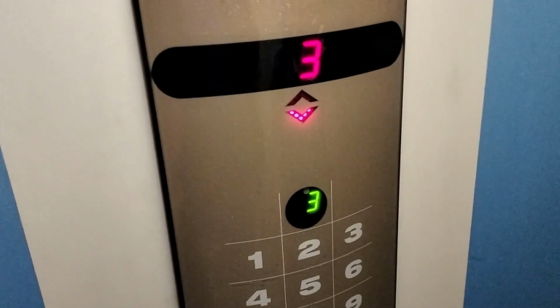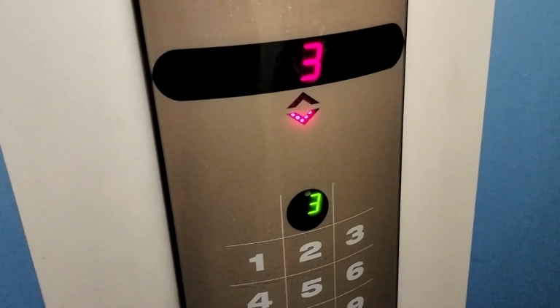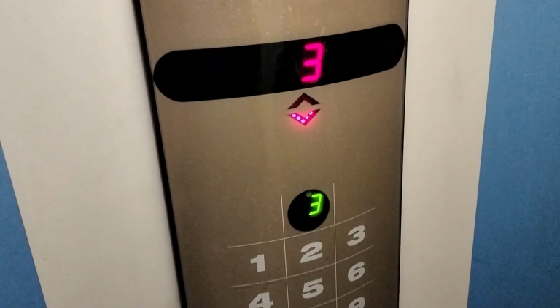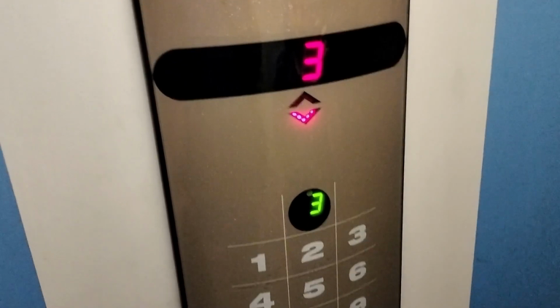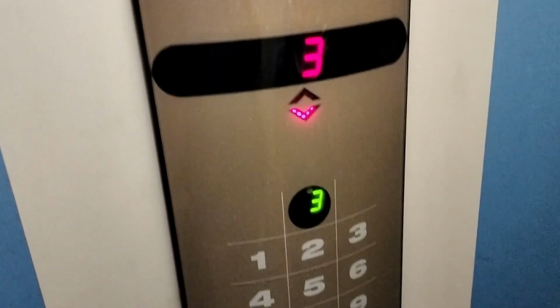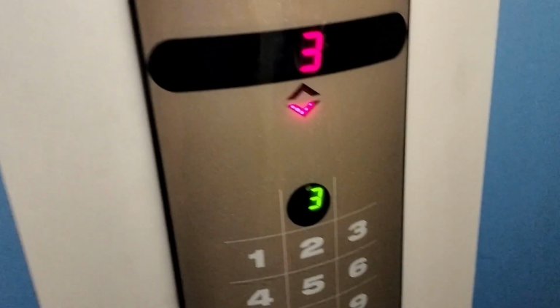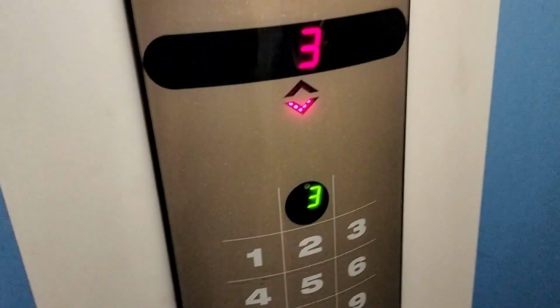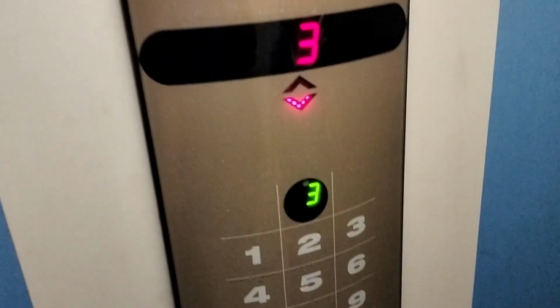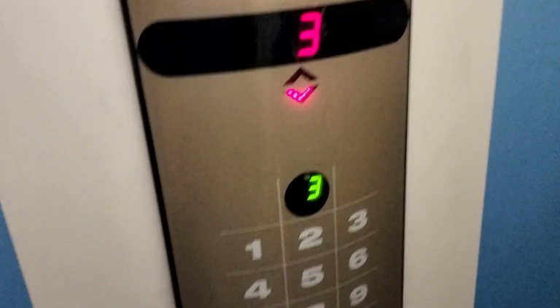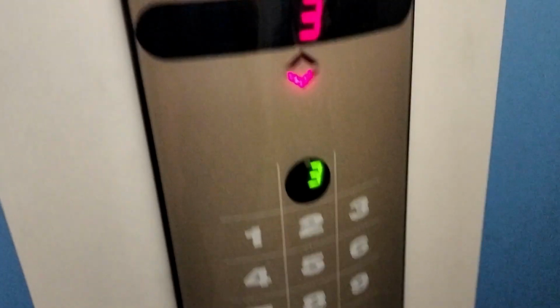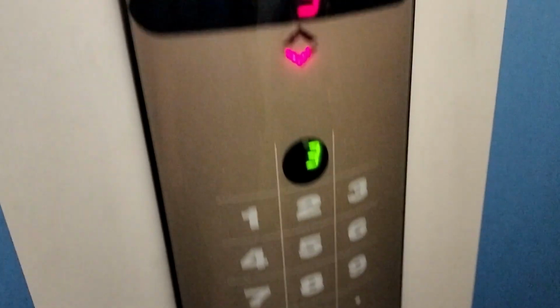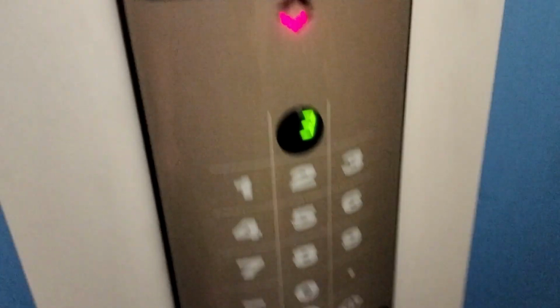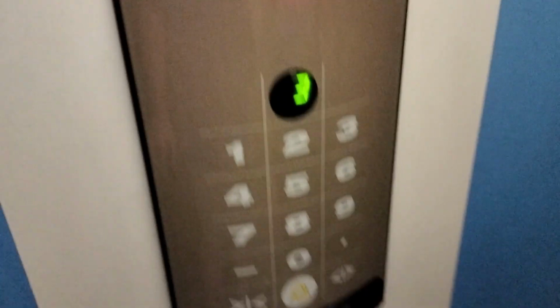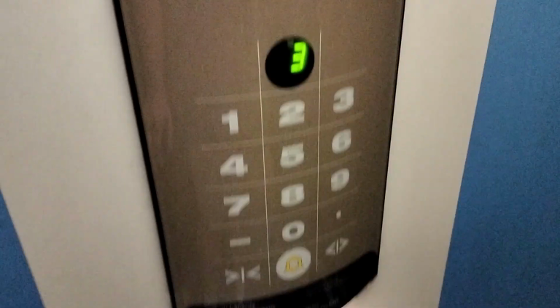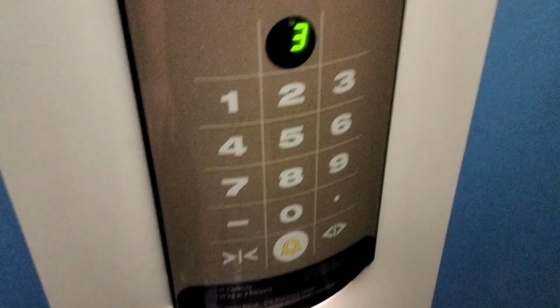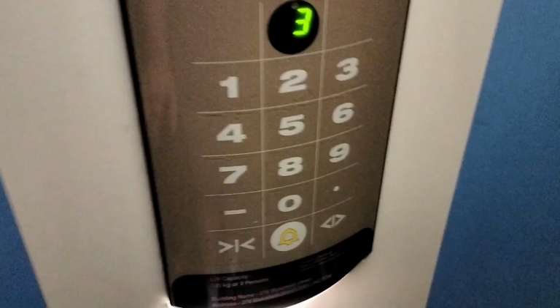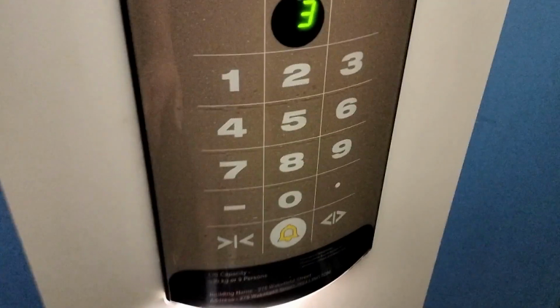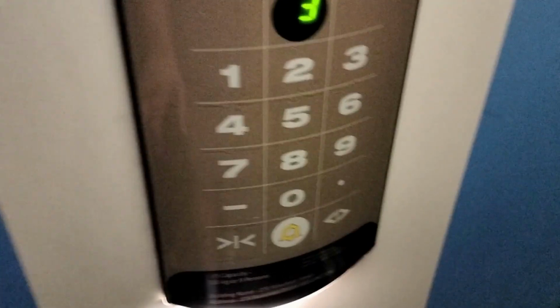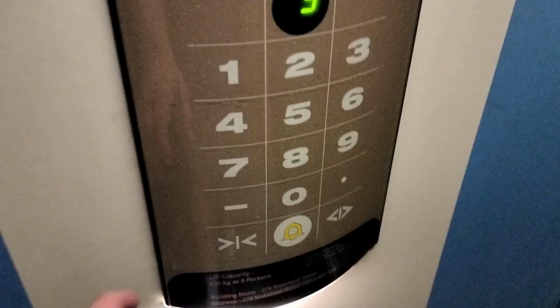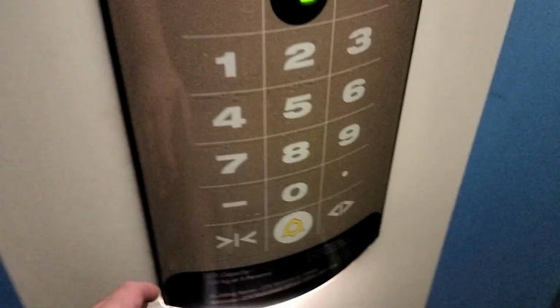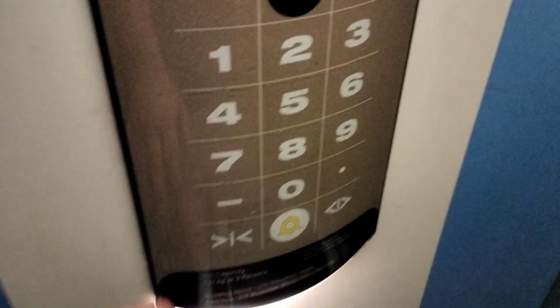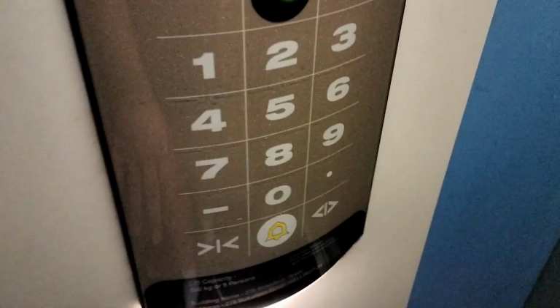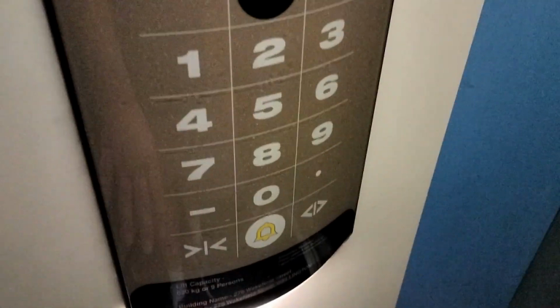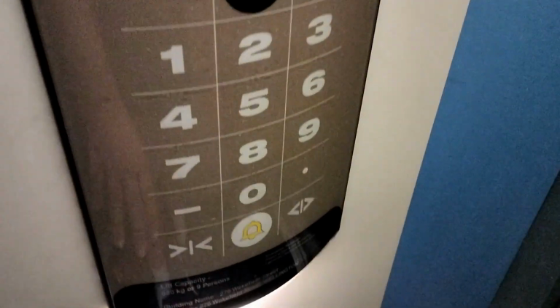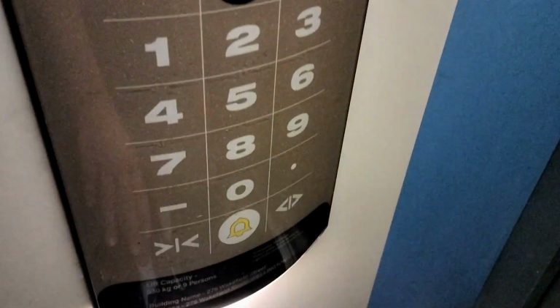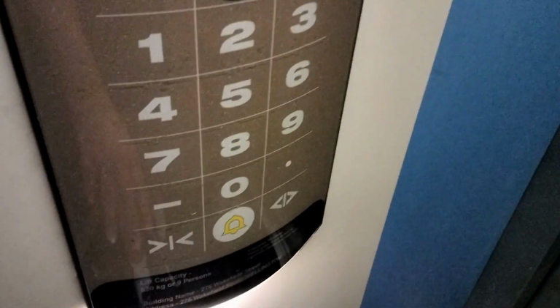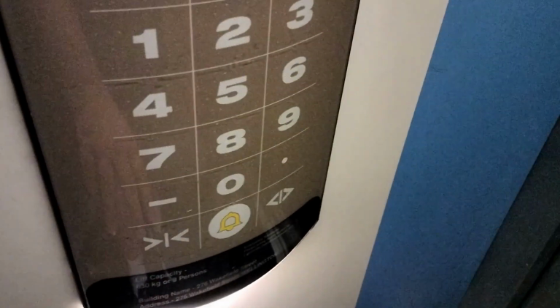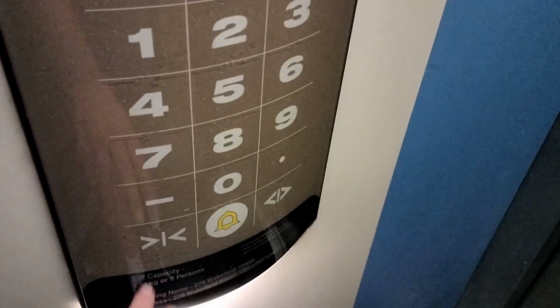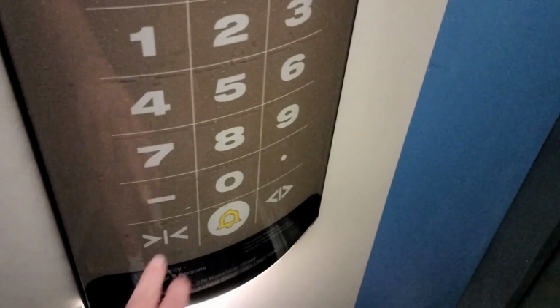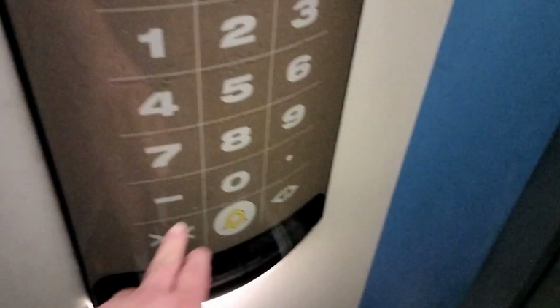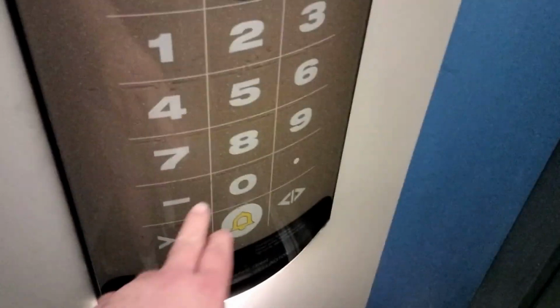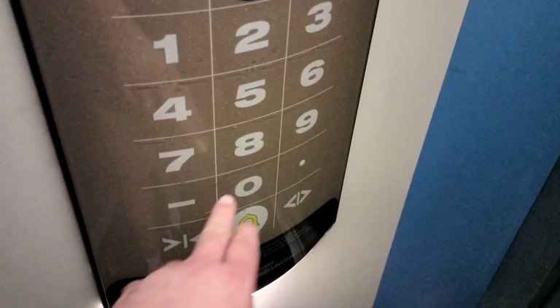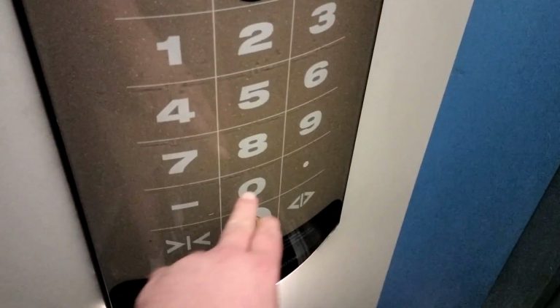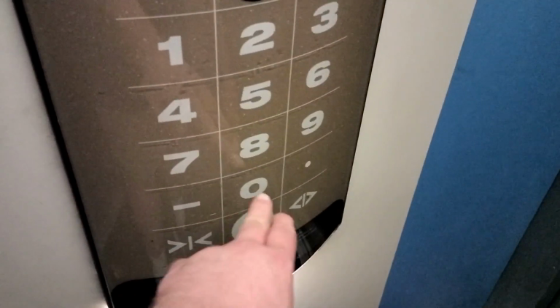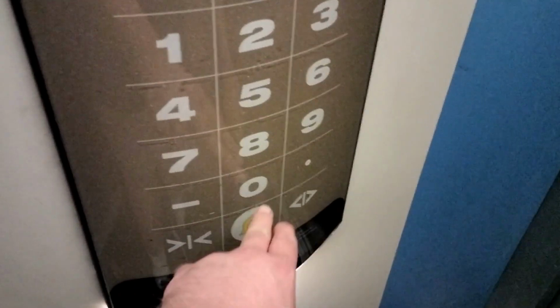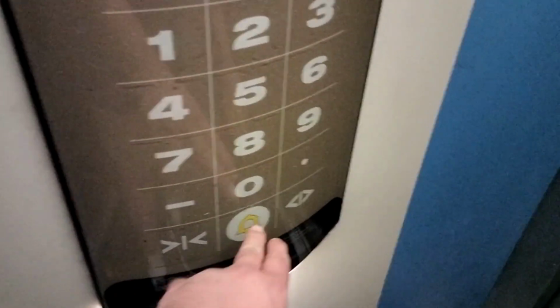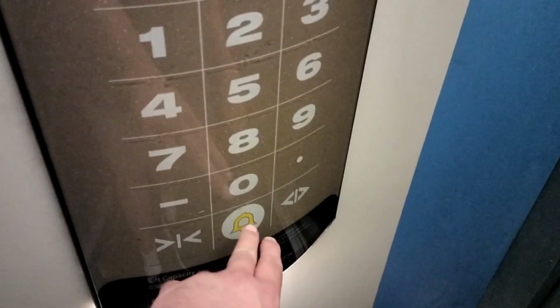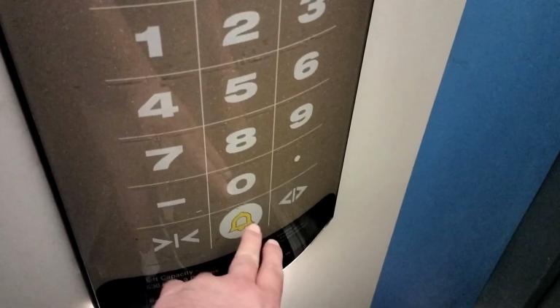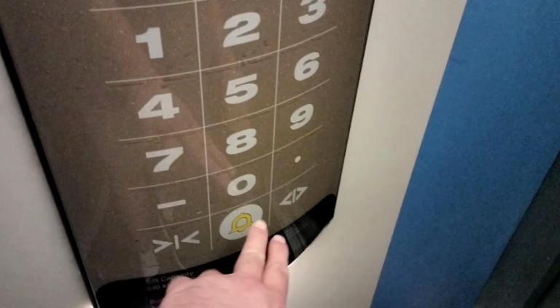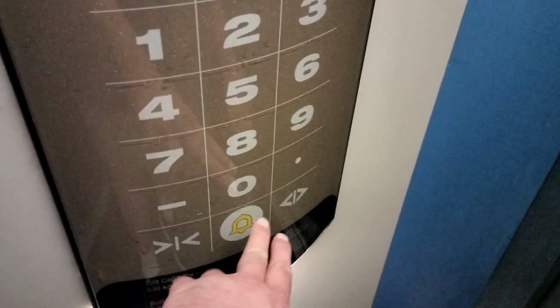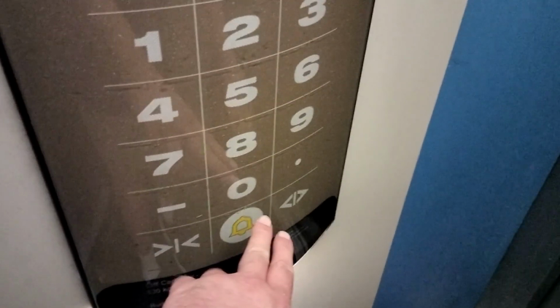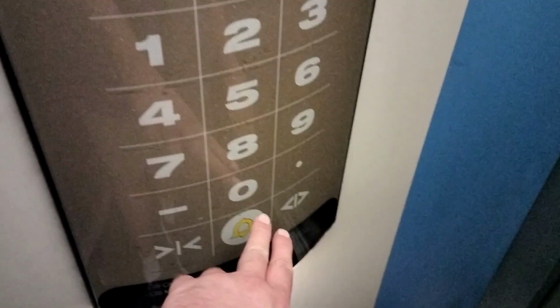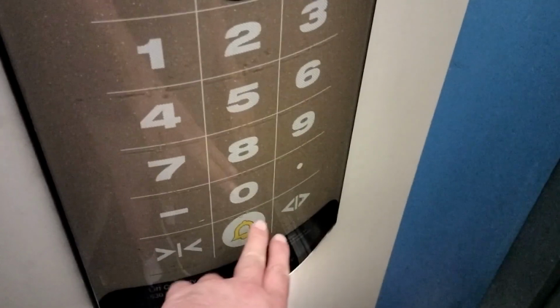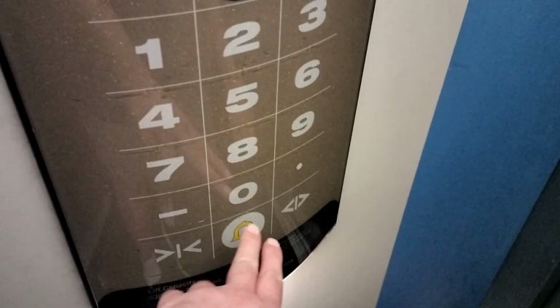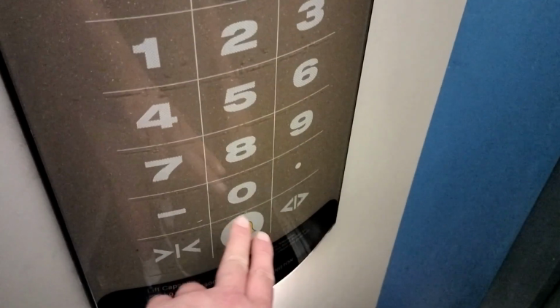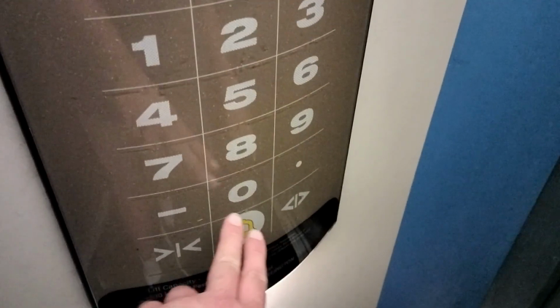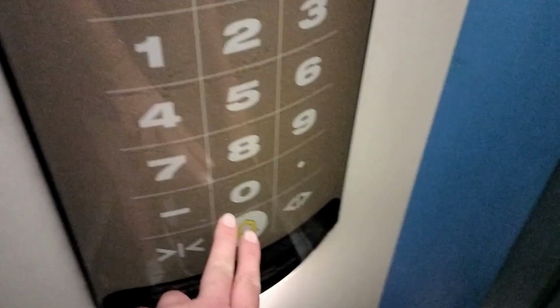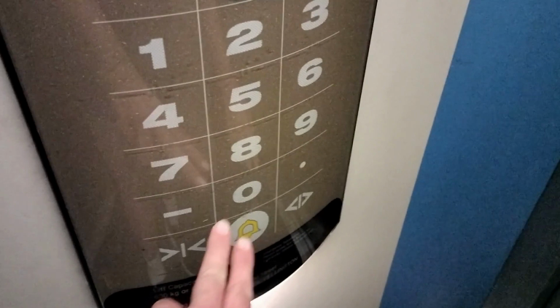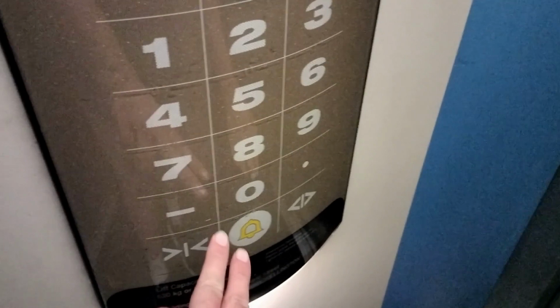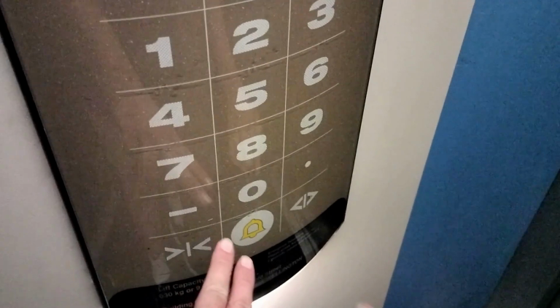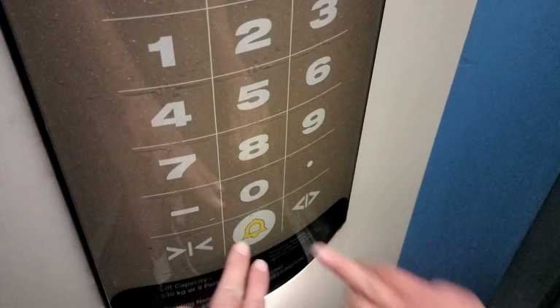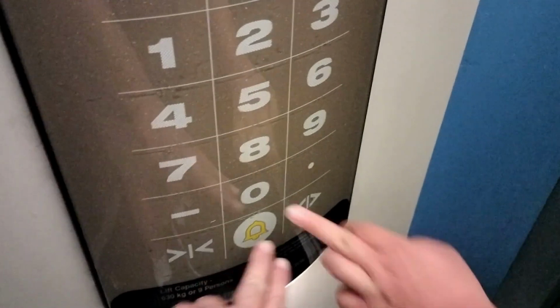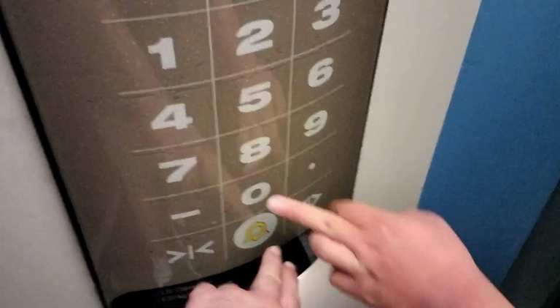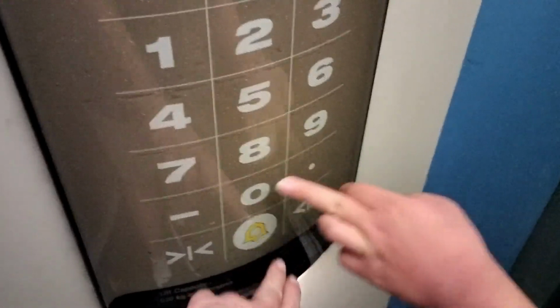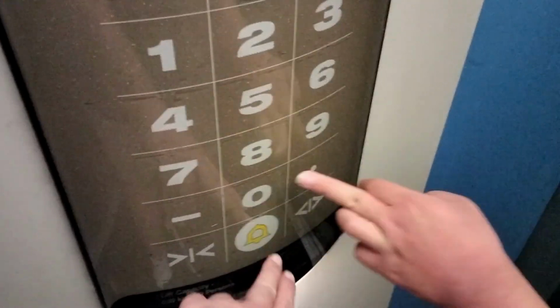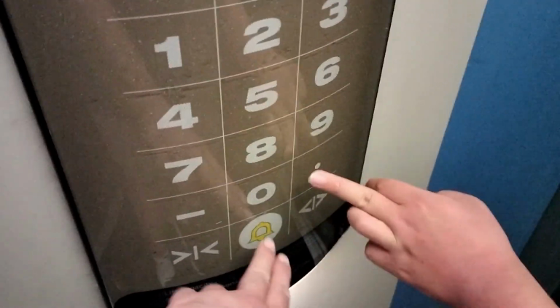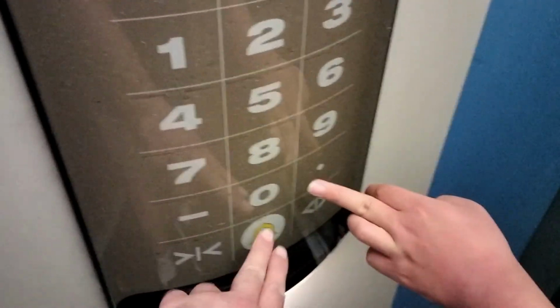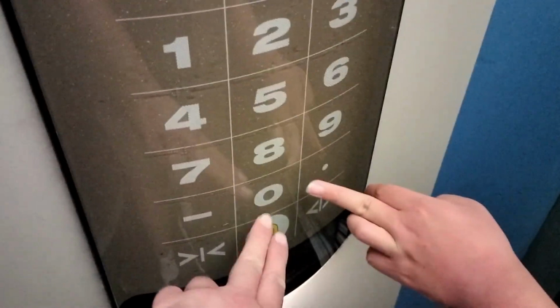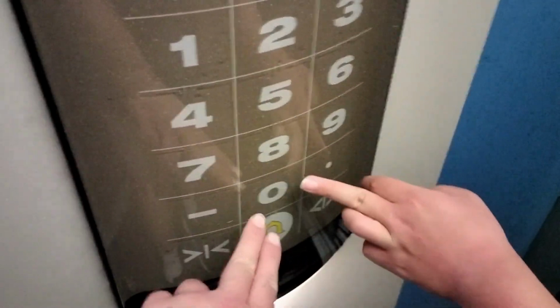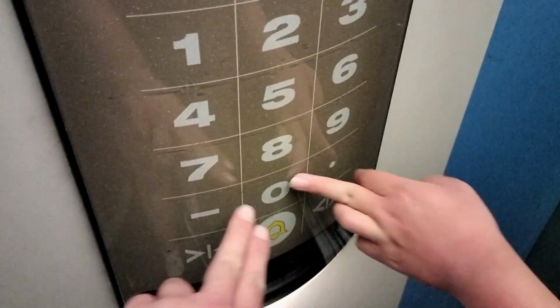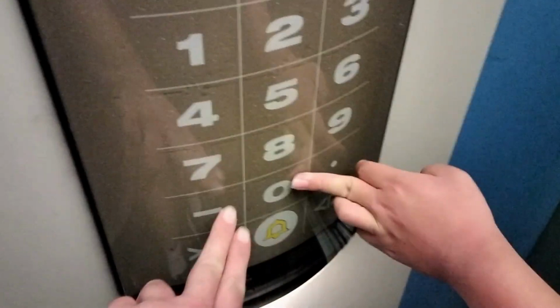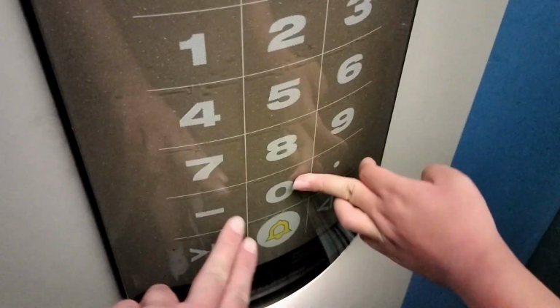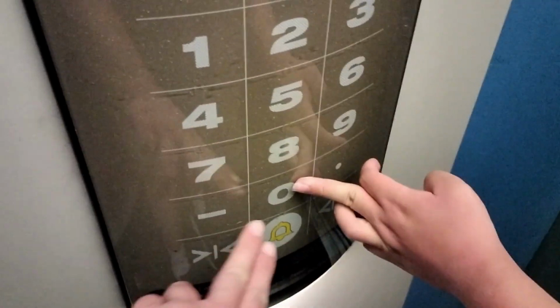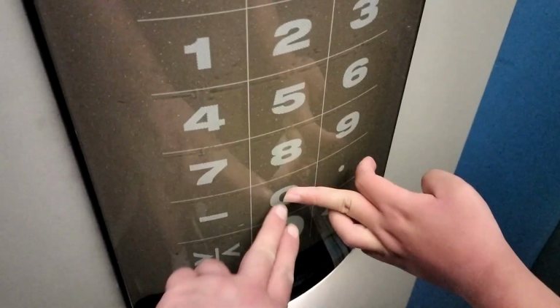Motor sounds nice. How big they are though? No voice?